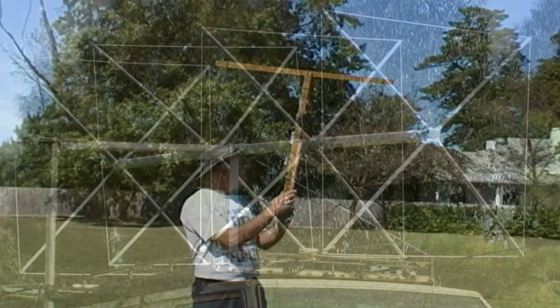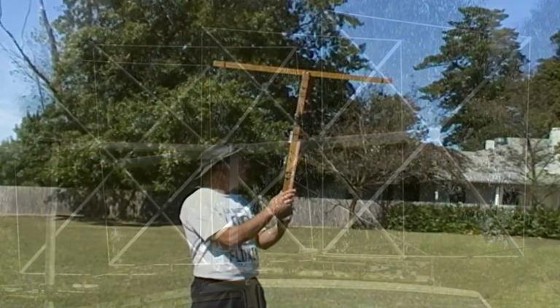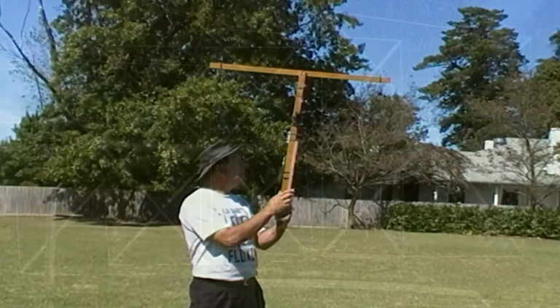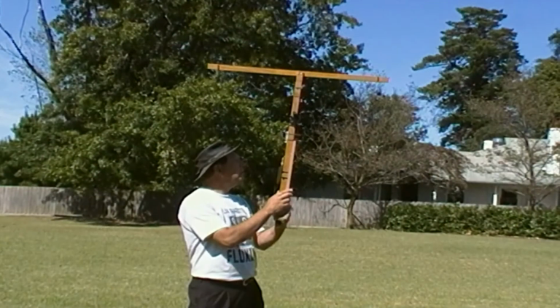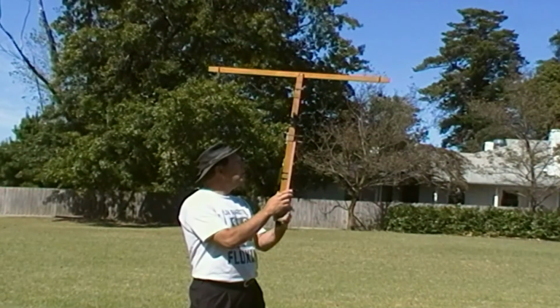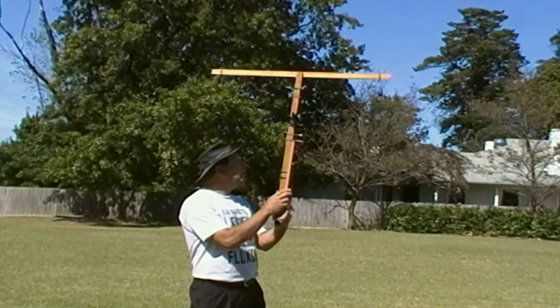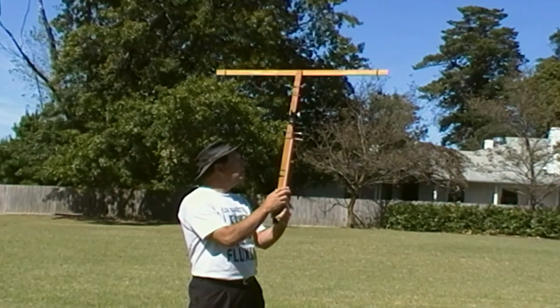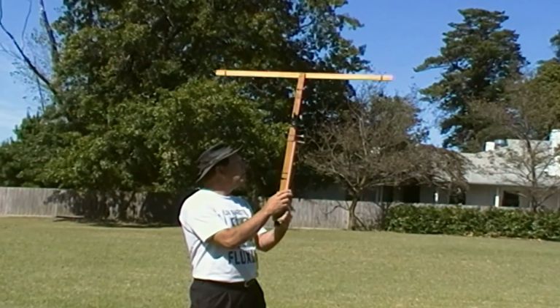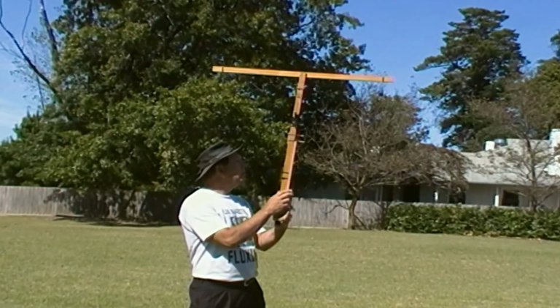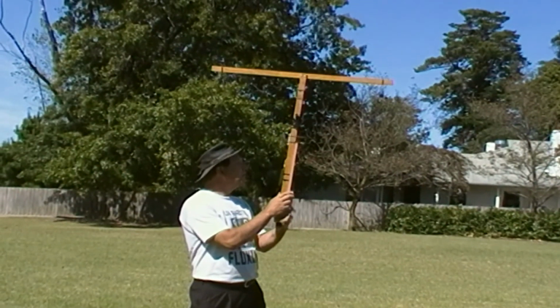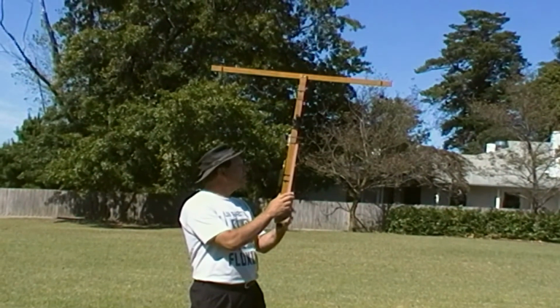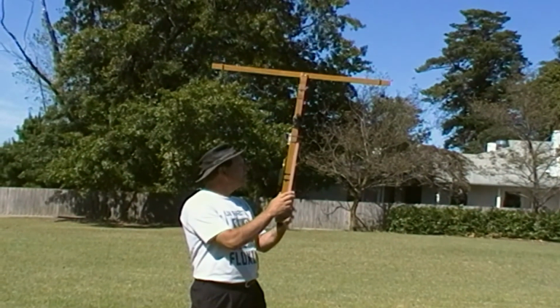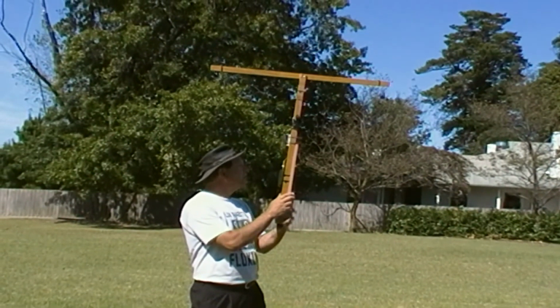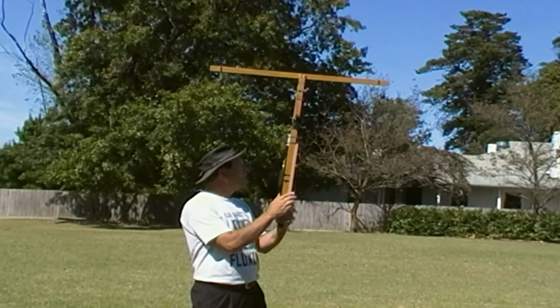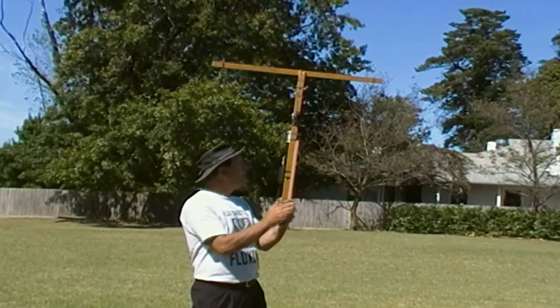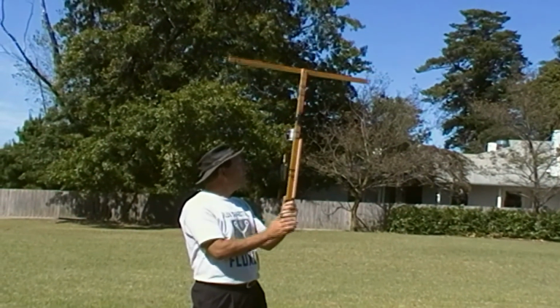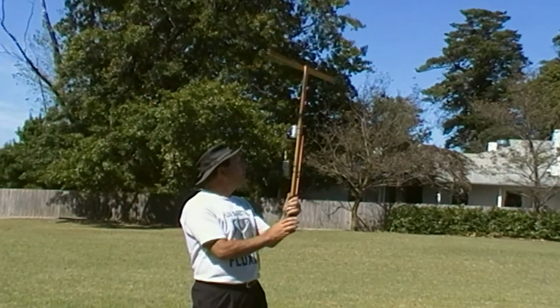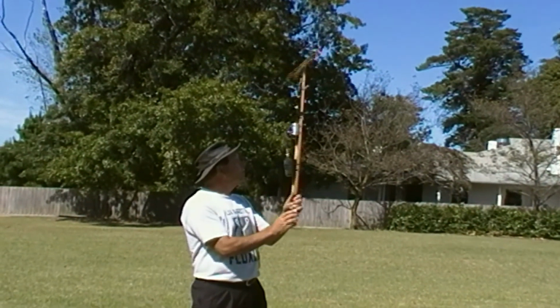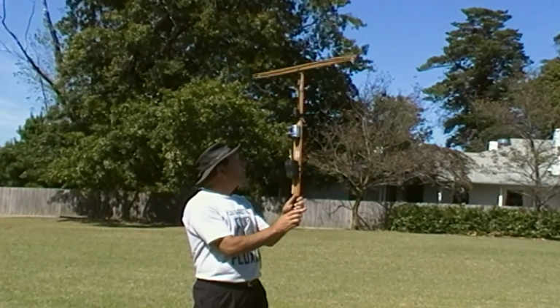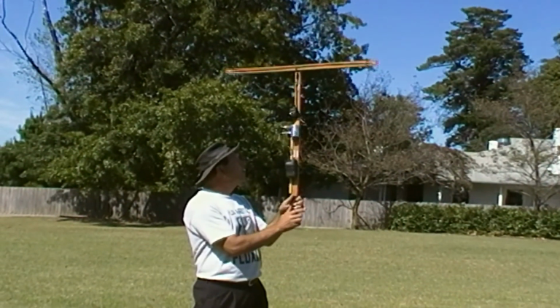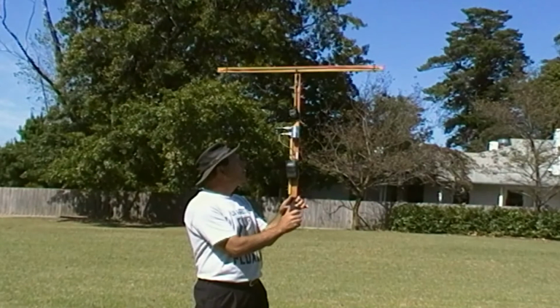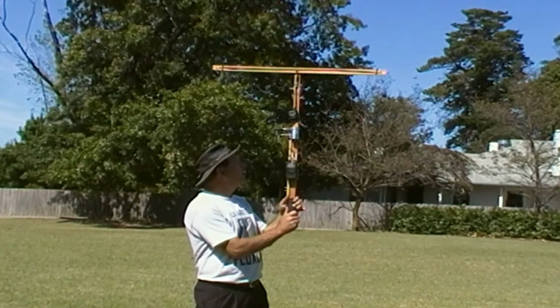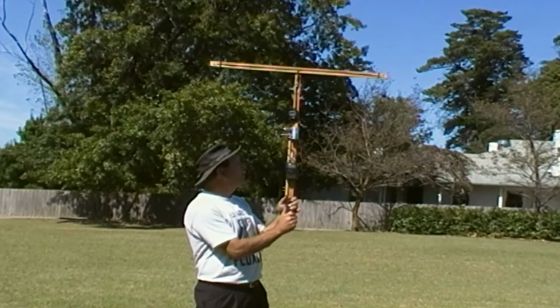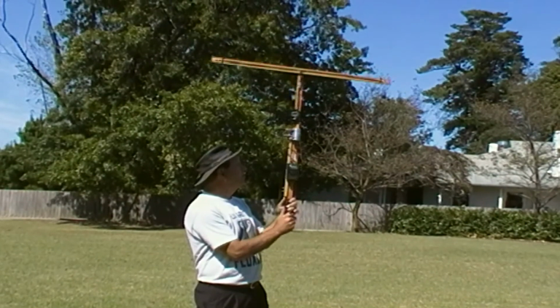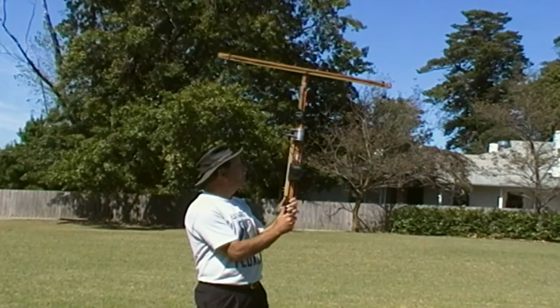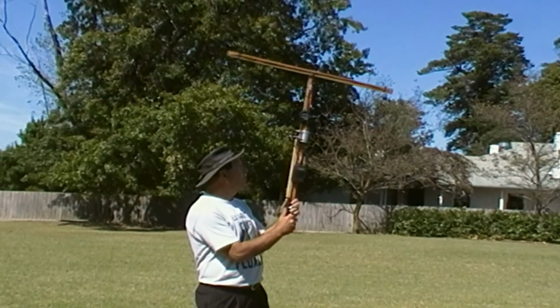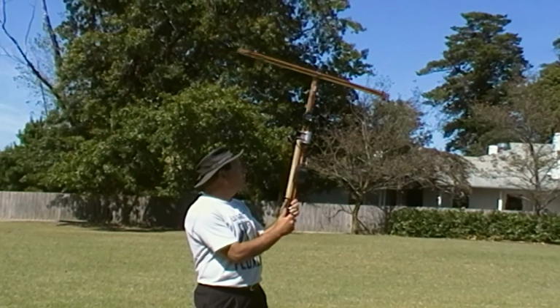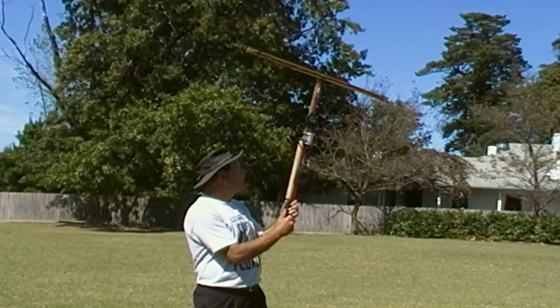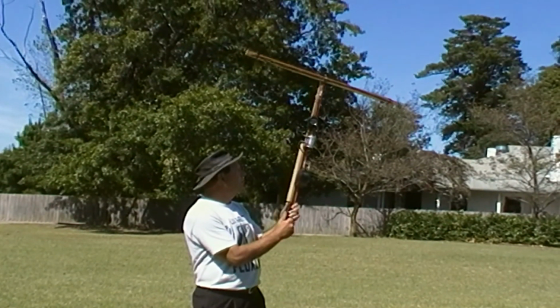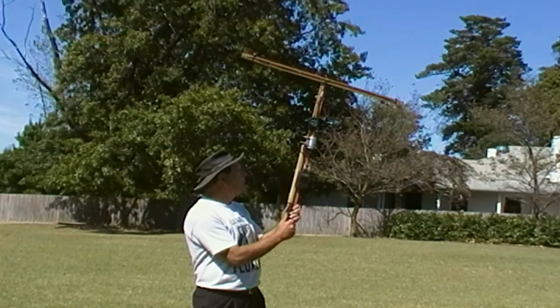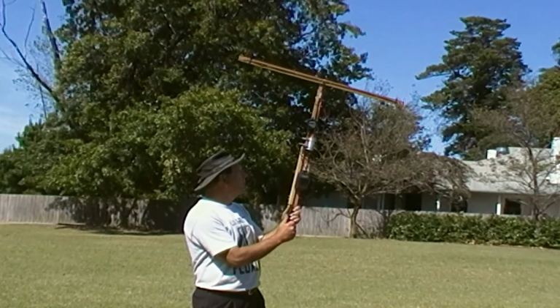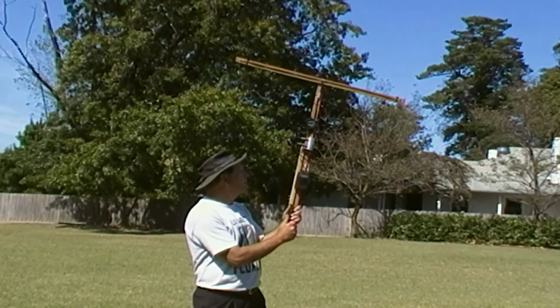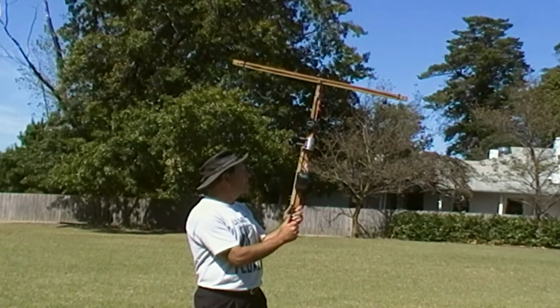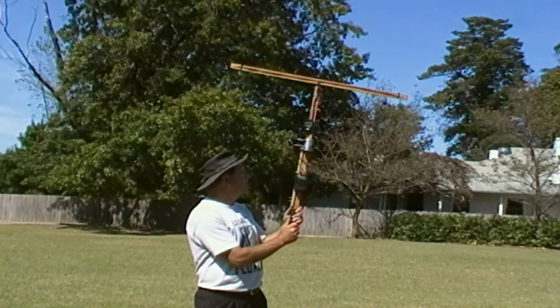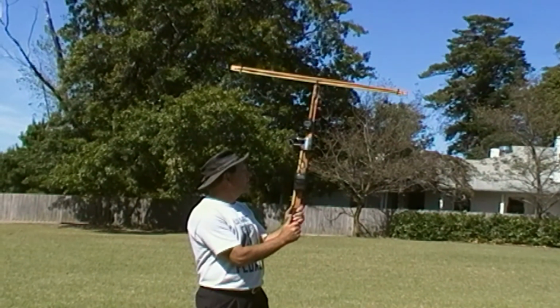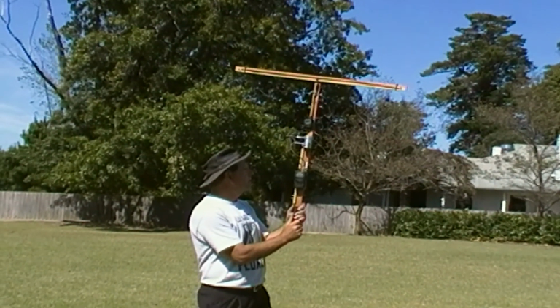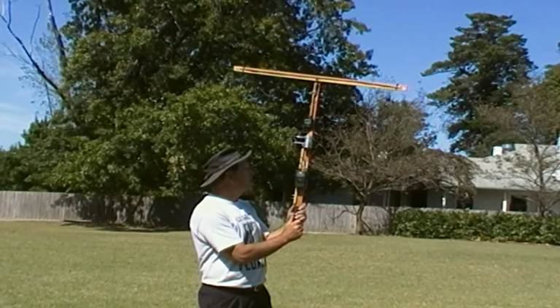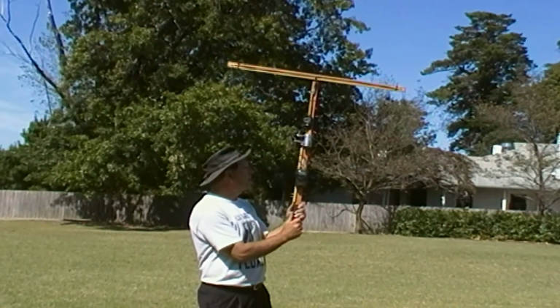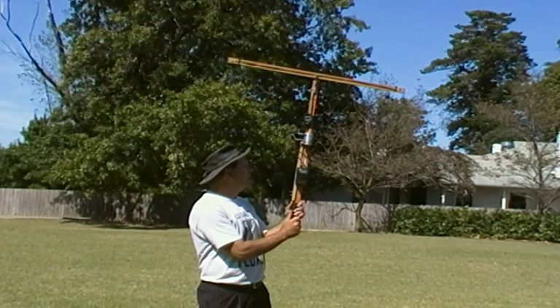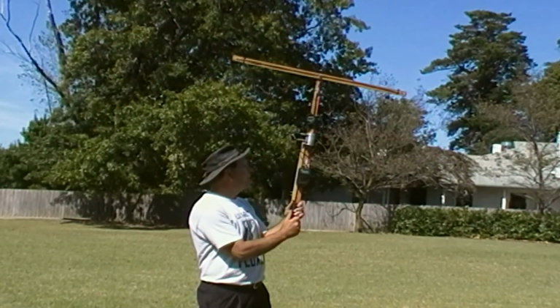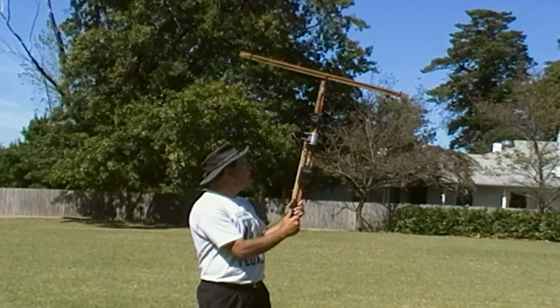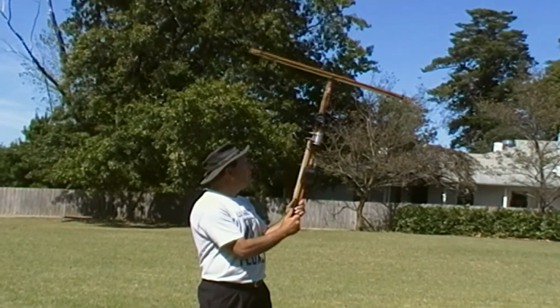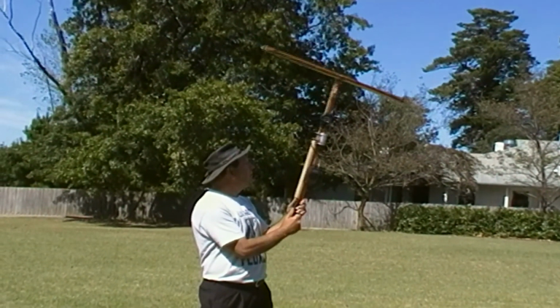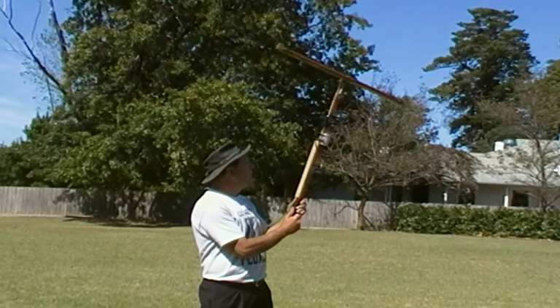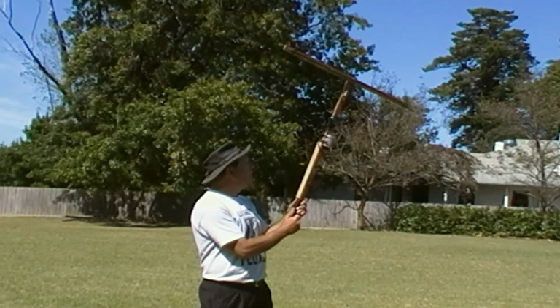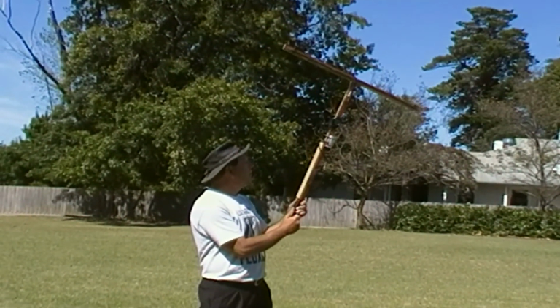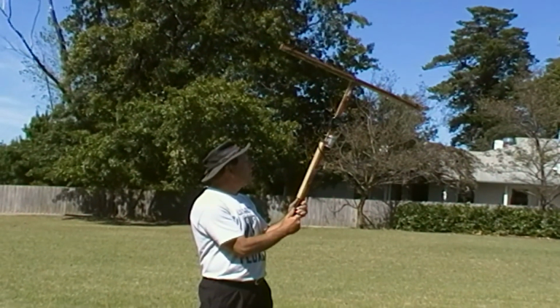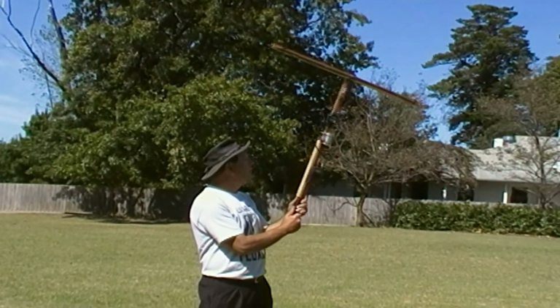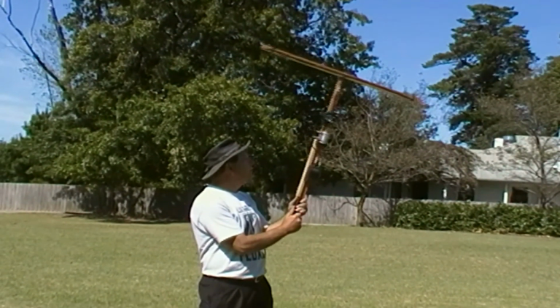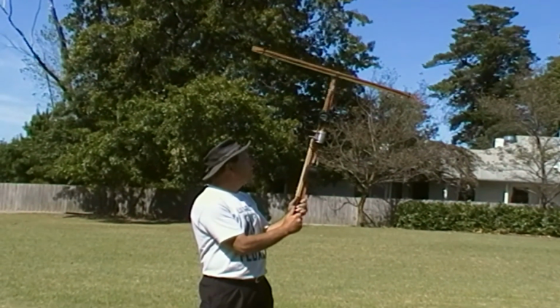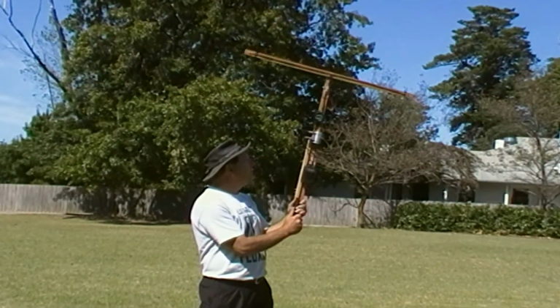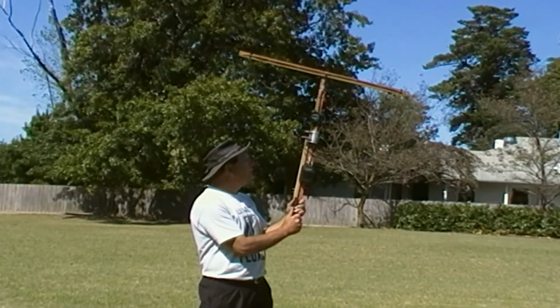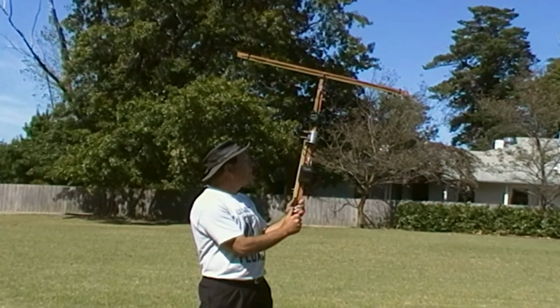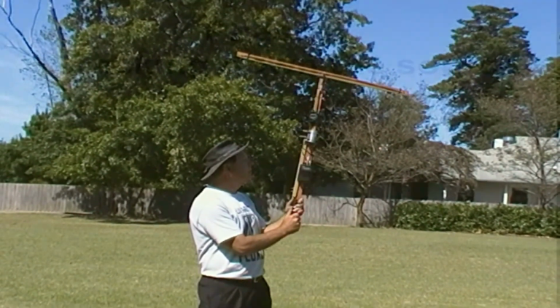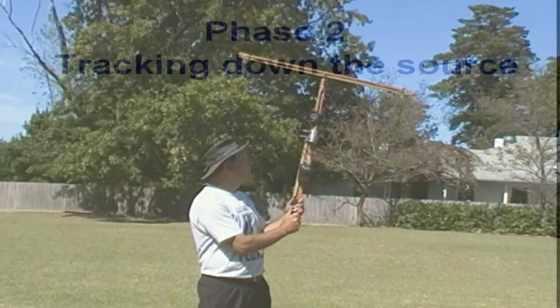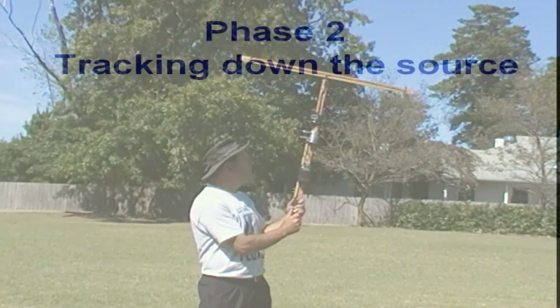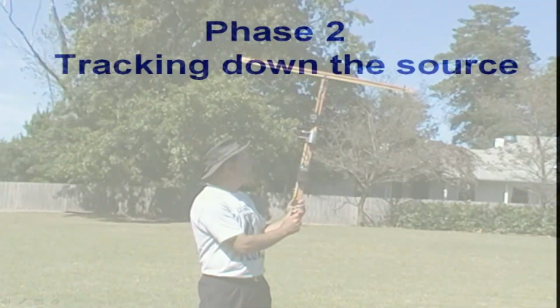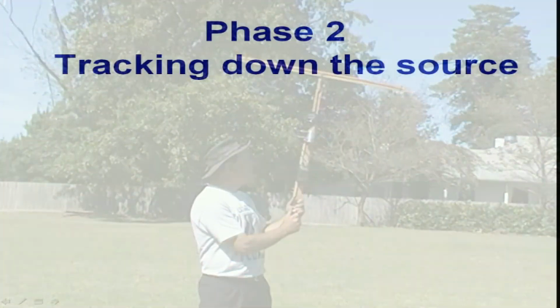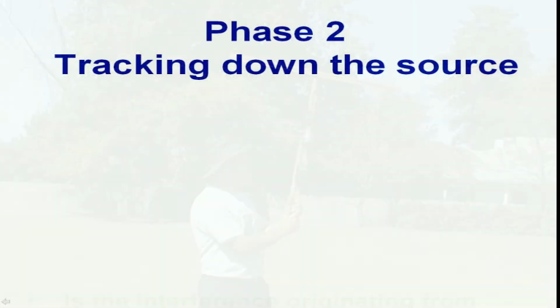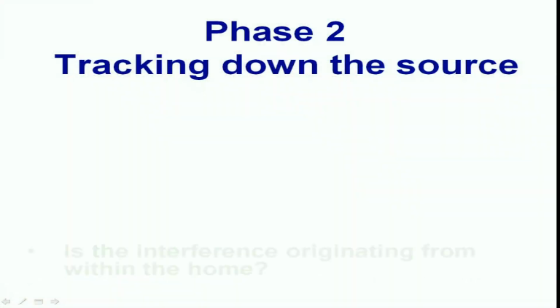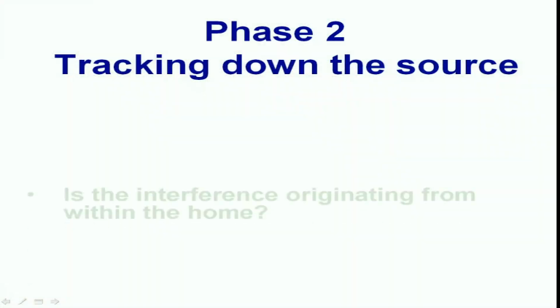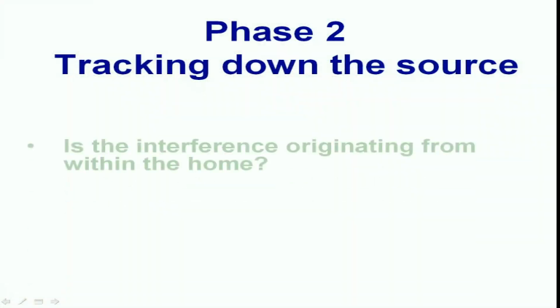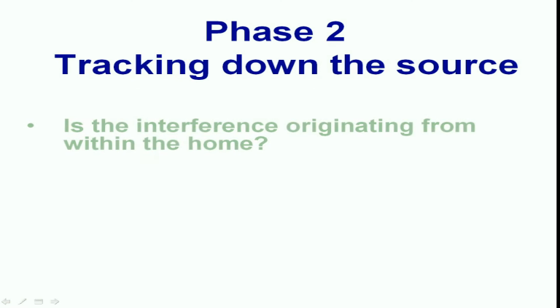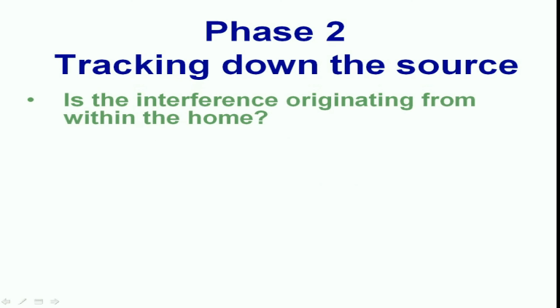Before driving through the streets waving directional antennas and frightening the neighbors, we're first going to check to see if the interference is coming from our own home.